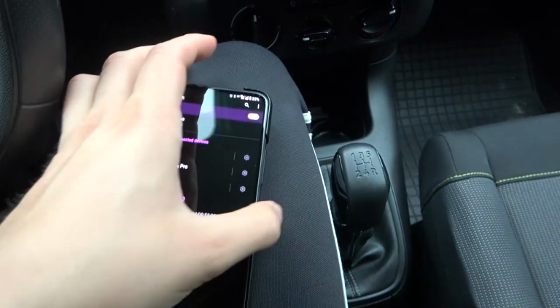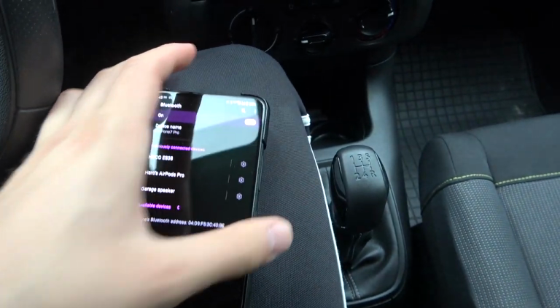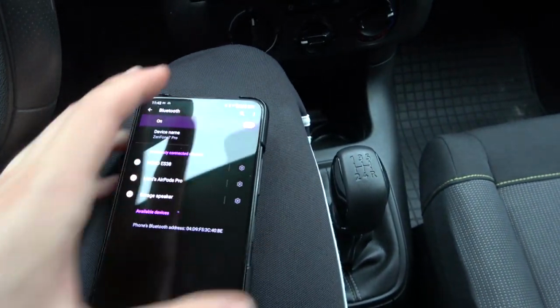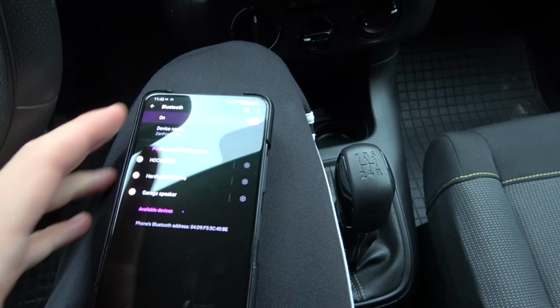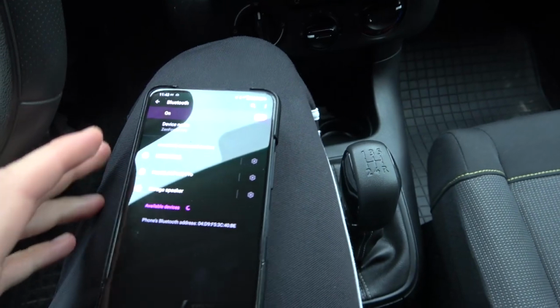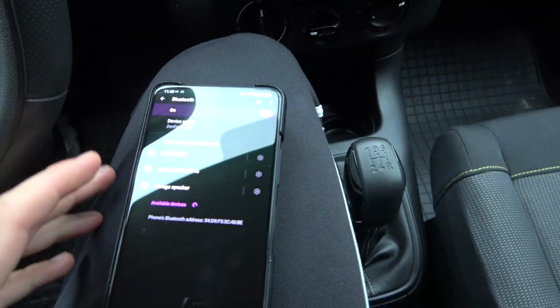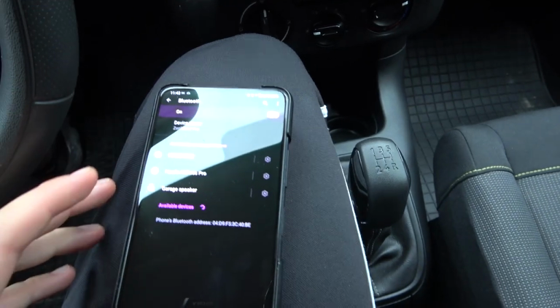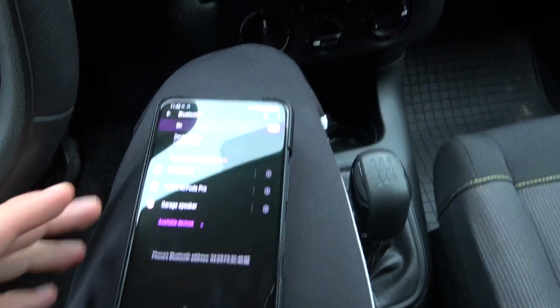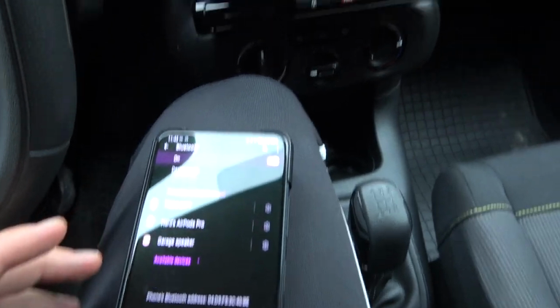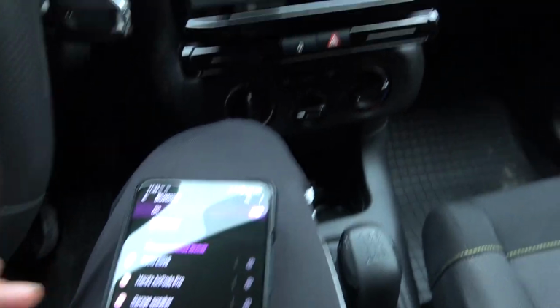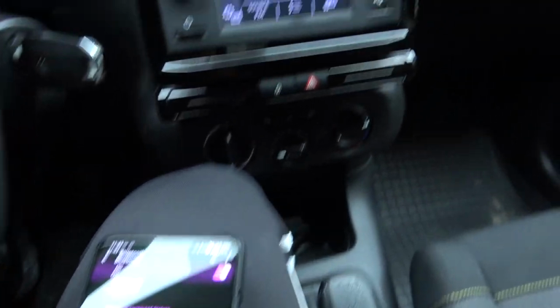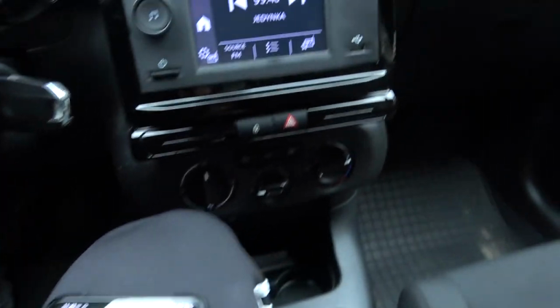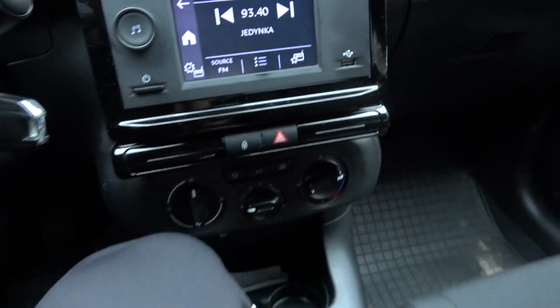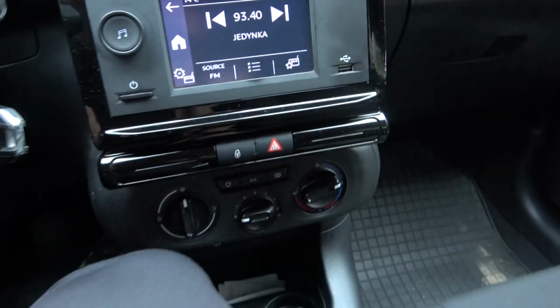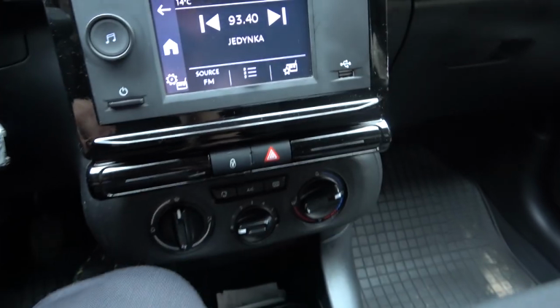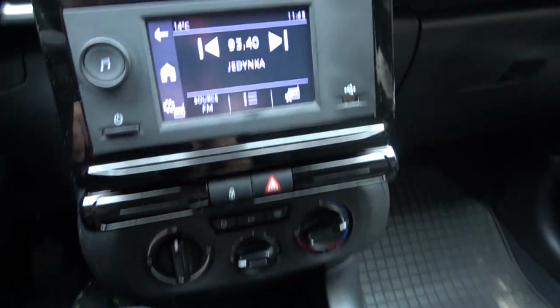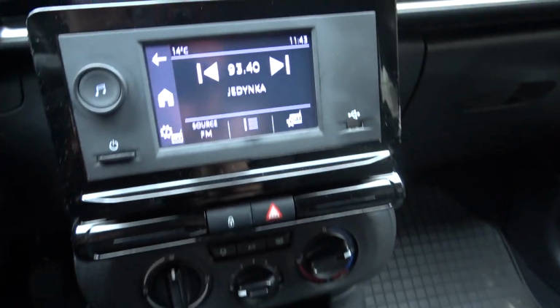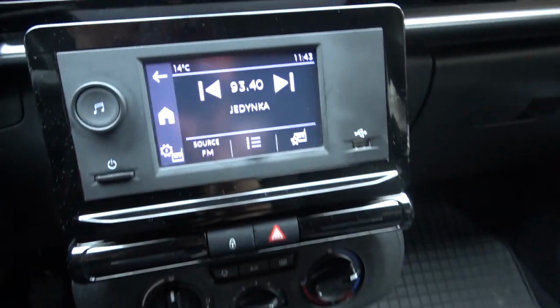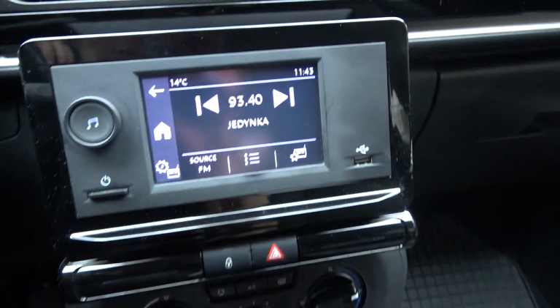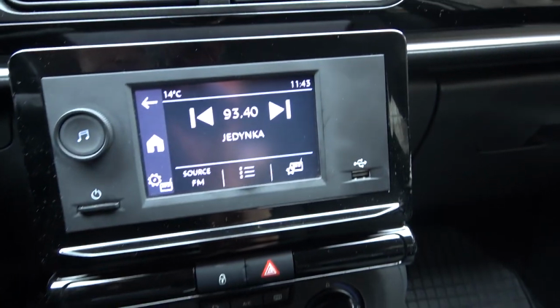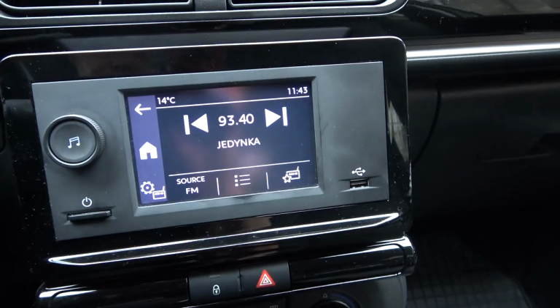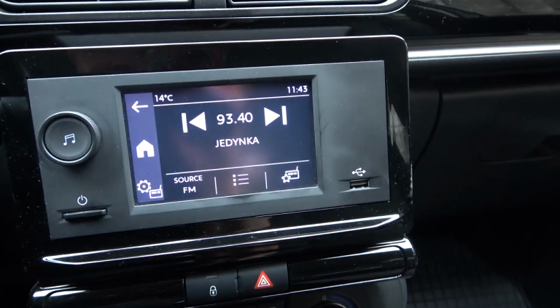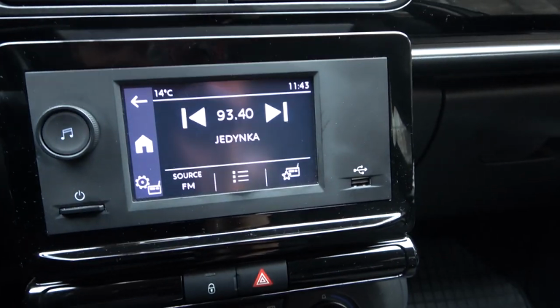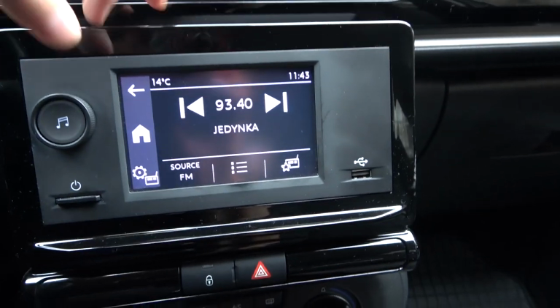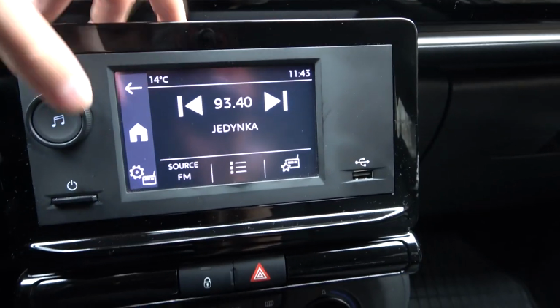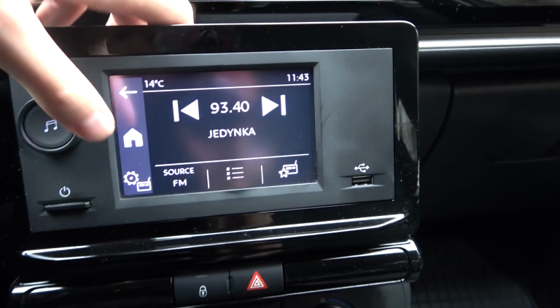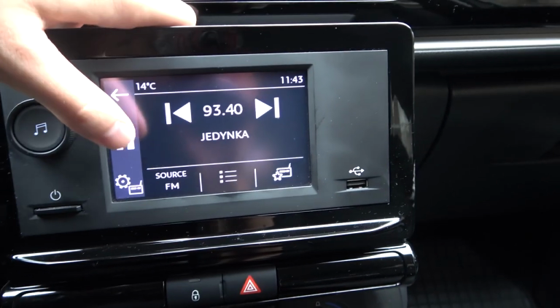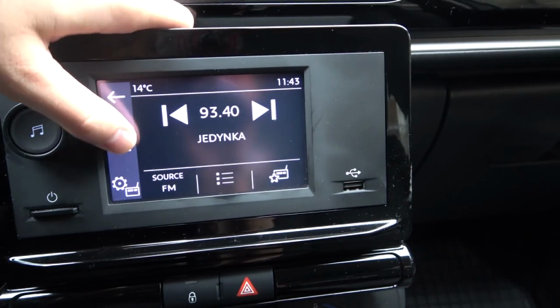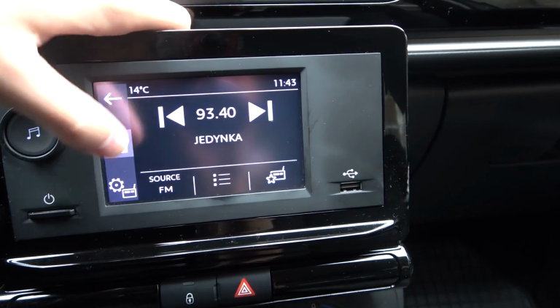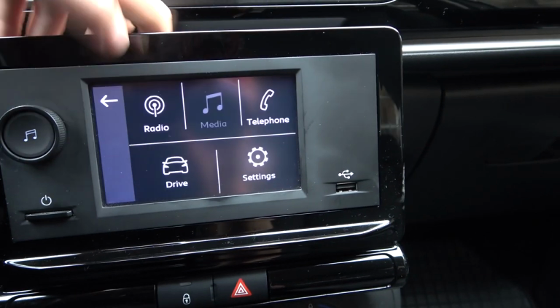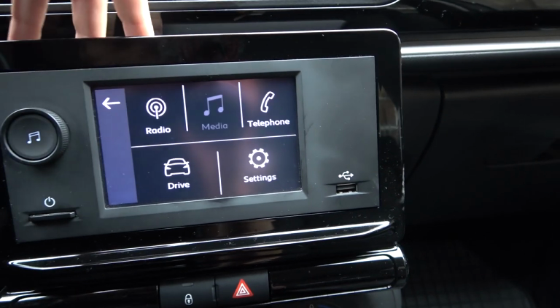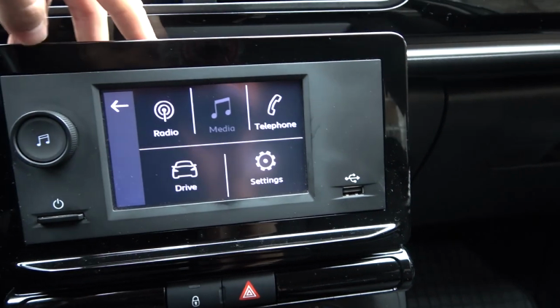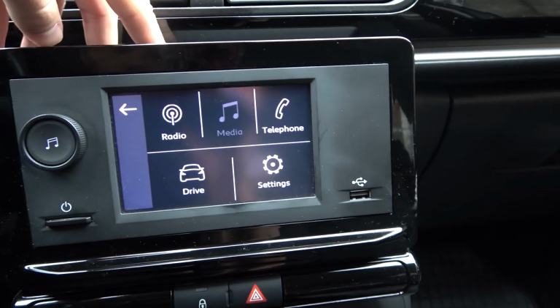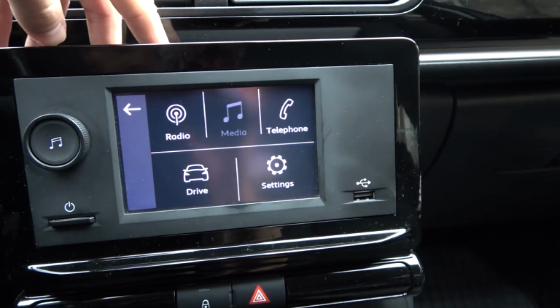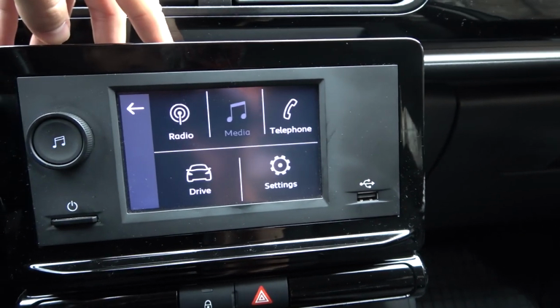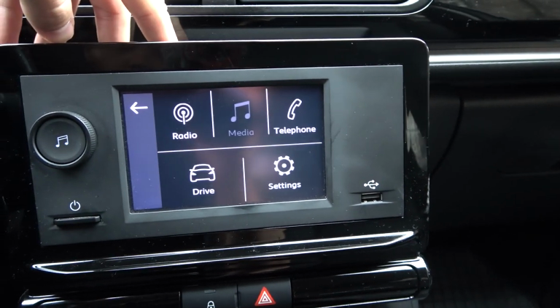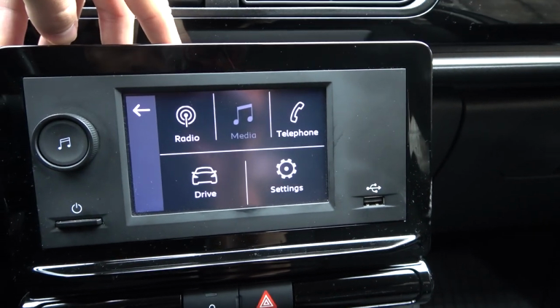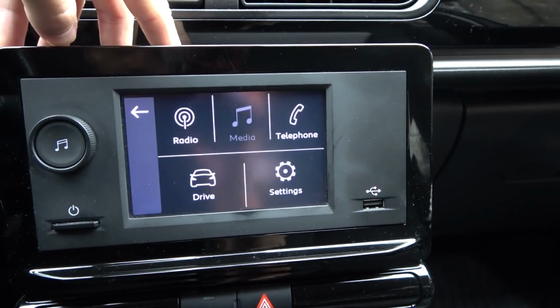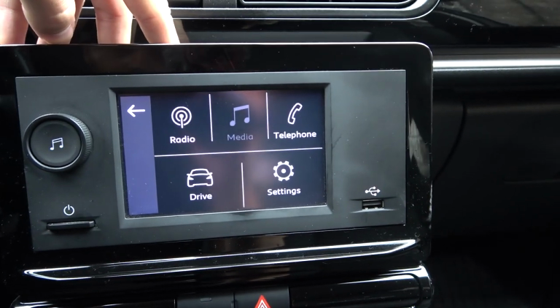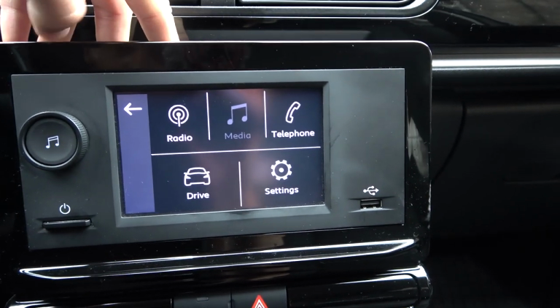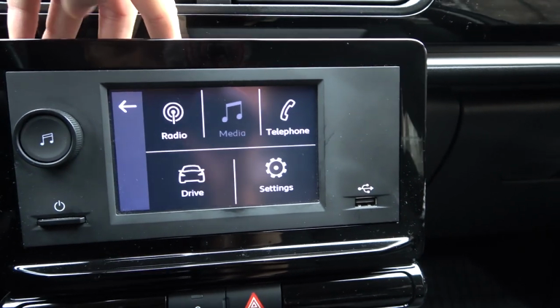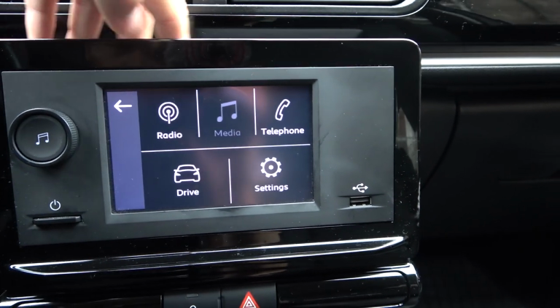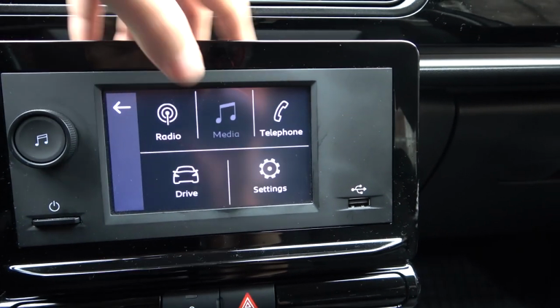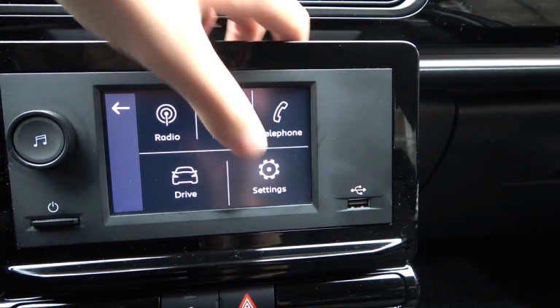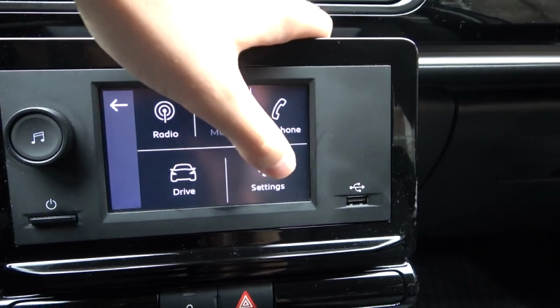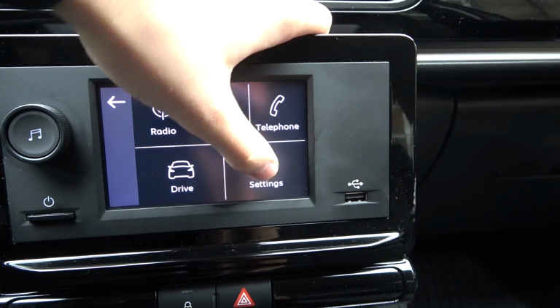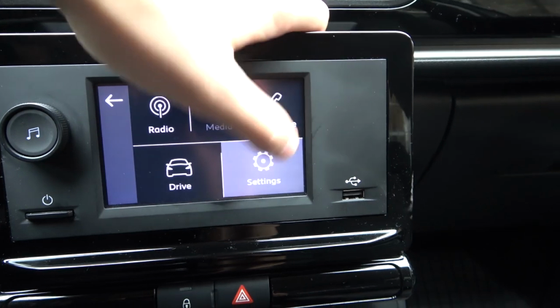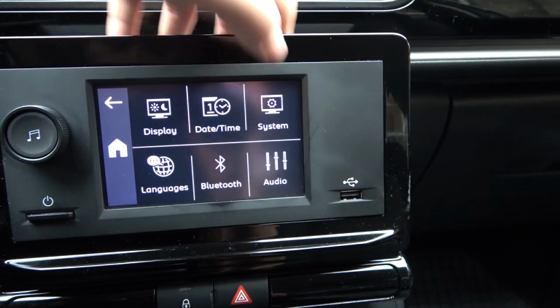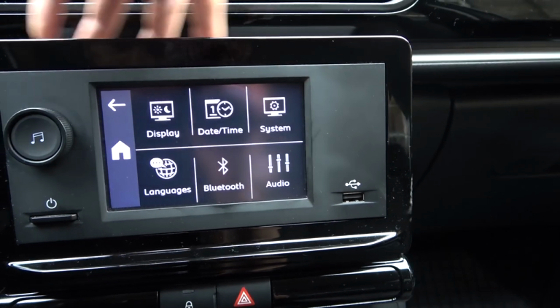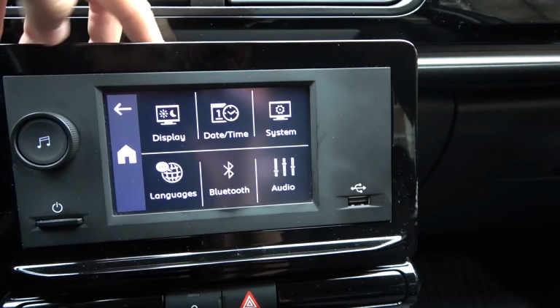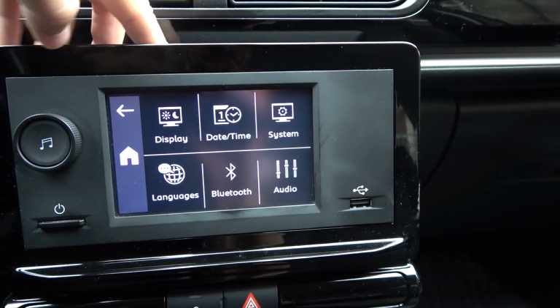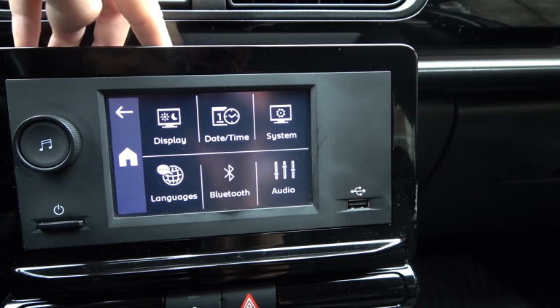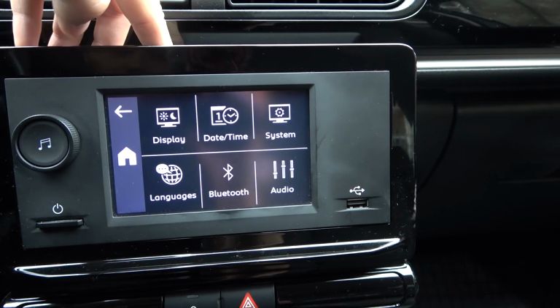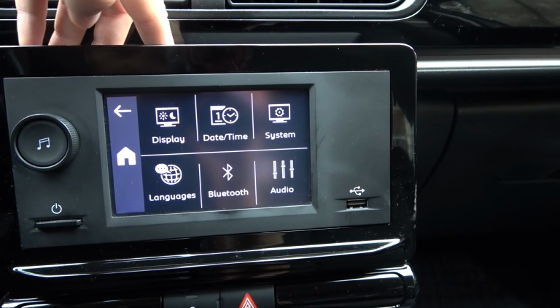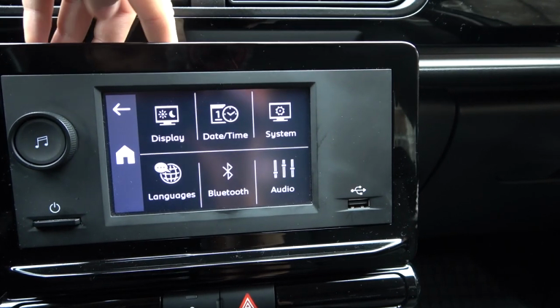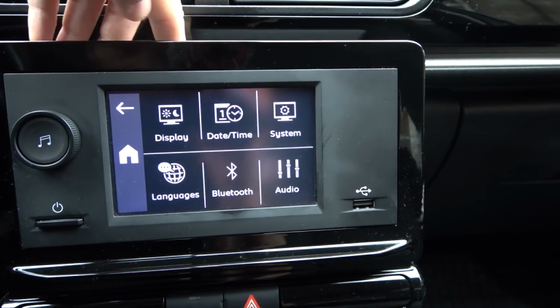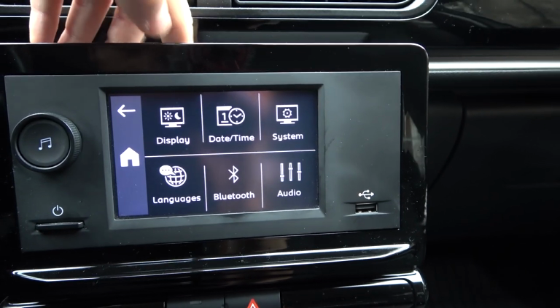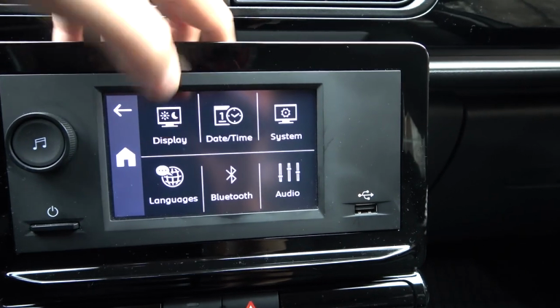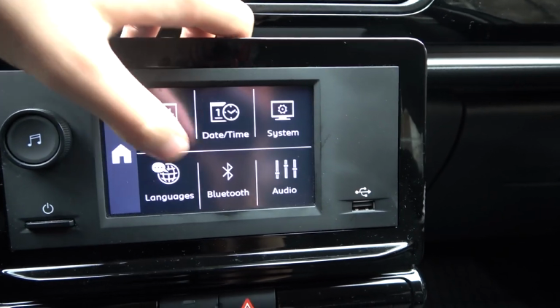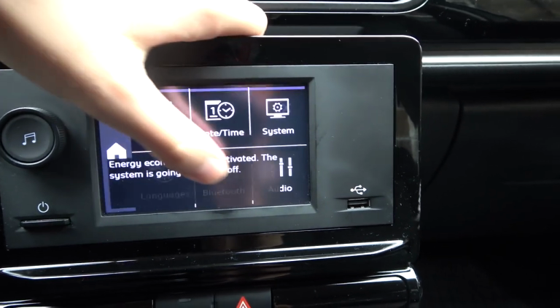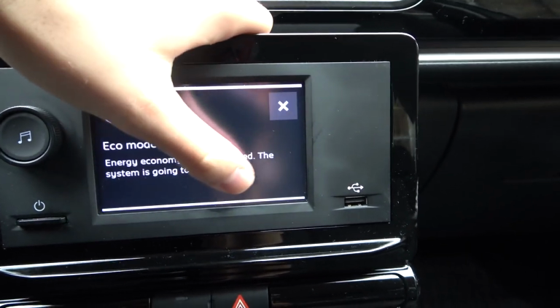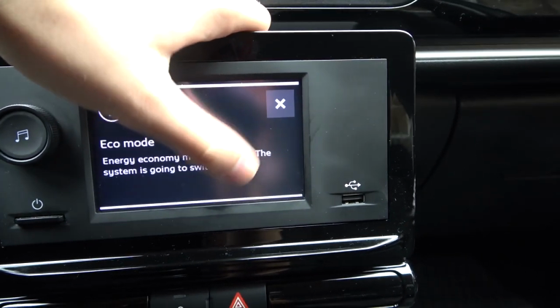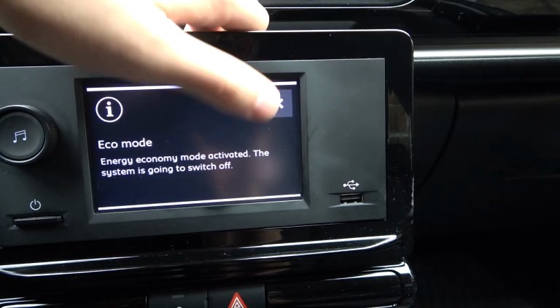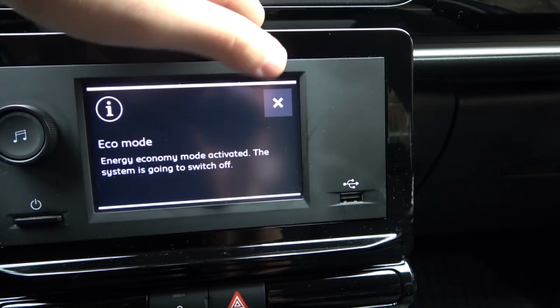The next step: we have to look at the start screen on the car. We have to go to the home icon and go to Settings. Next, you have to pick Bluetooth.